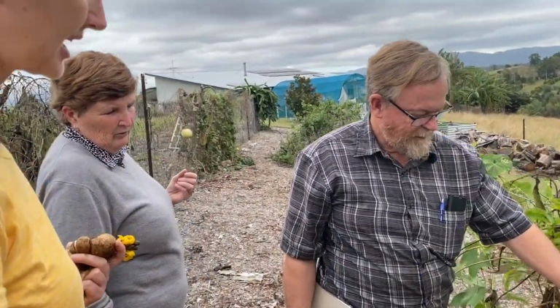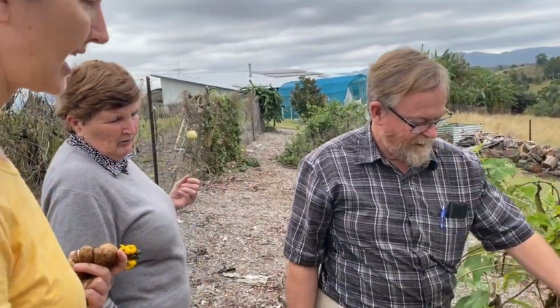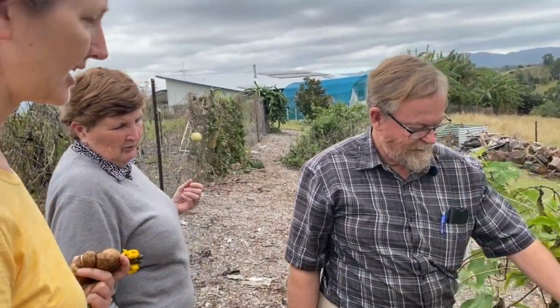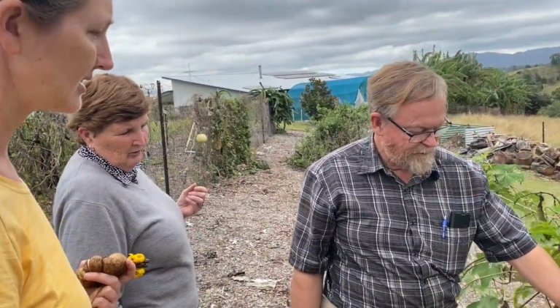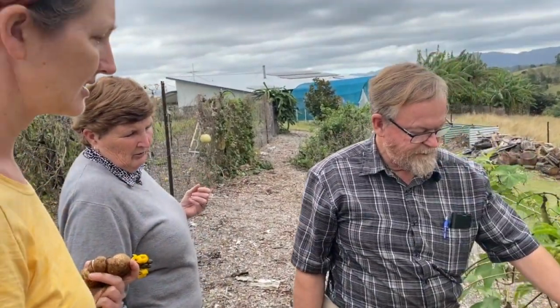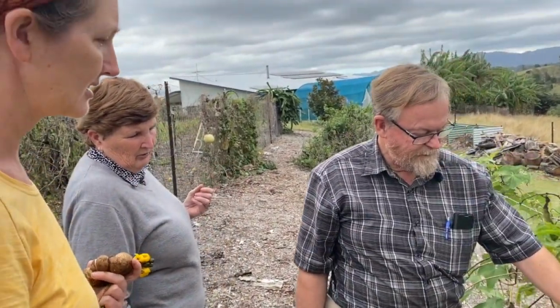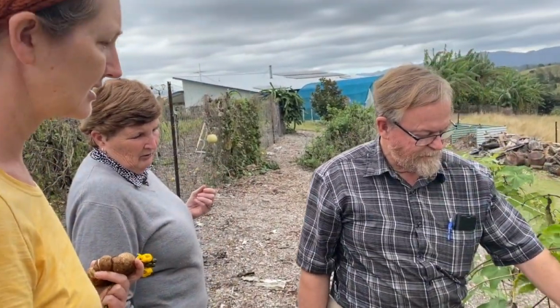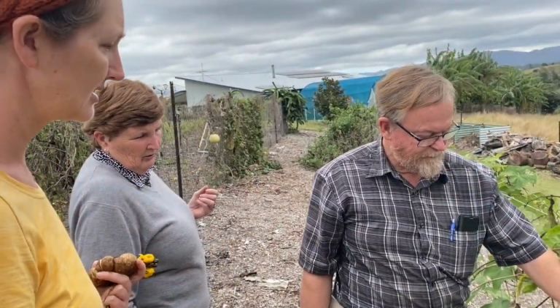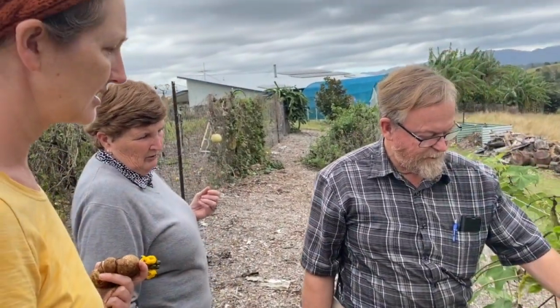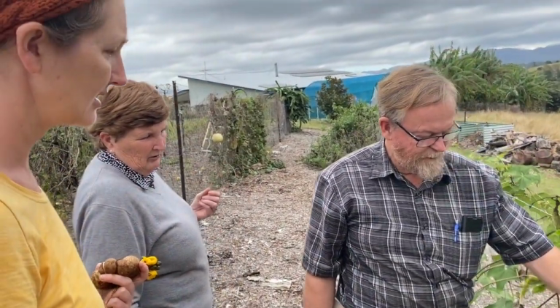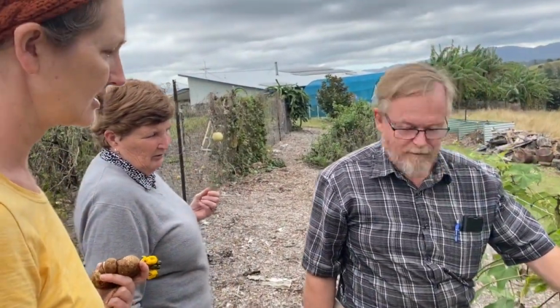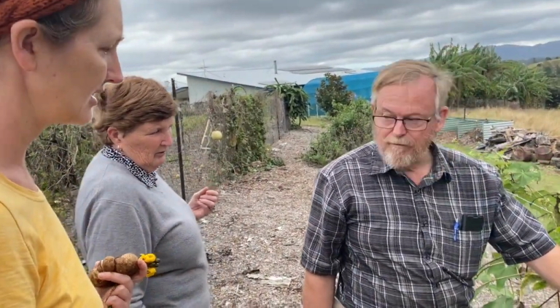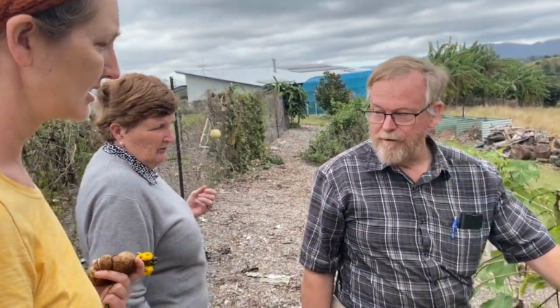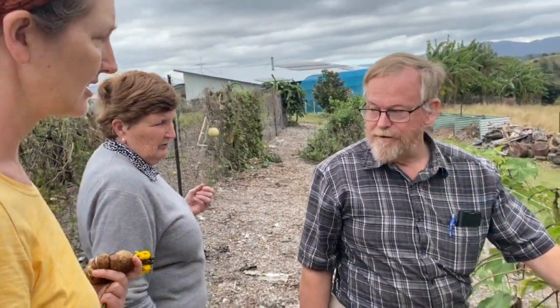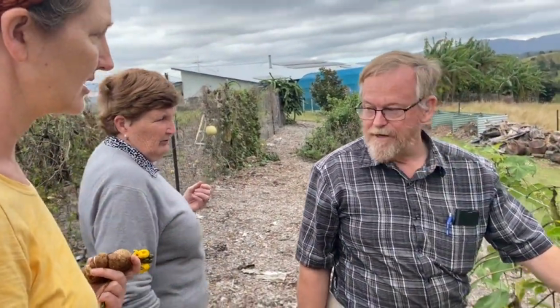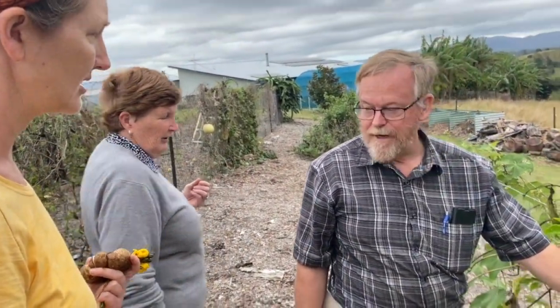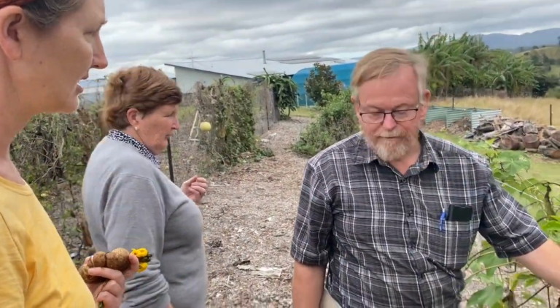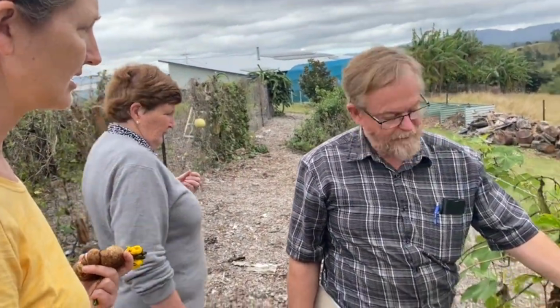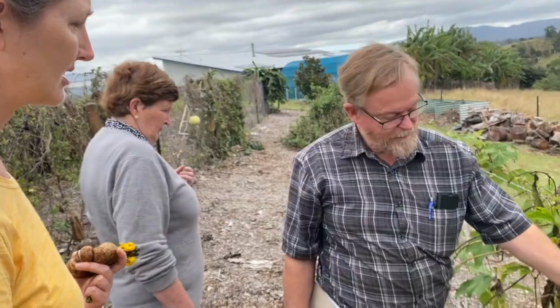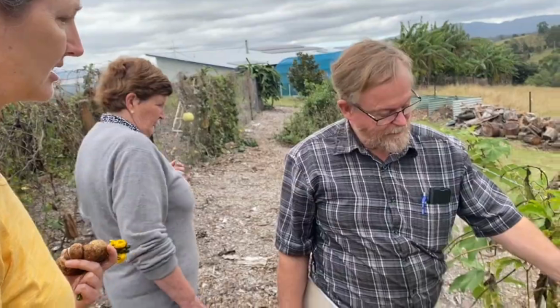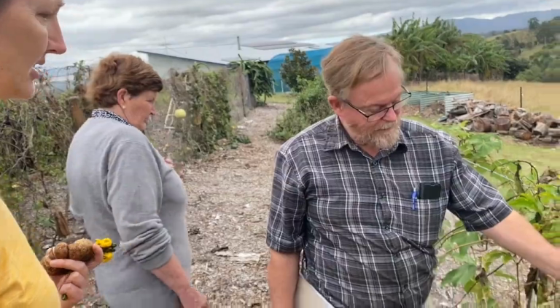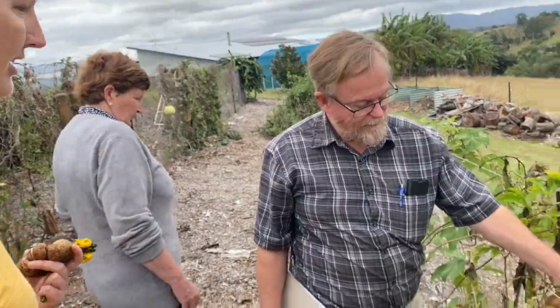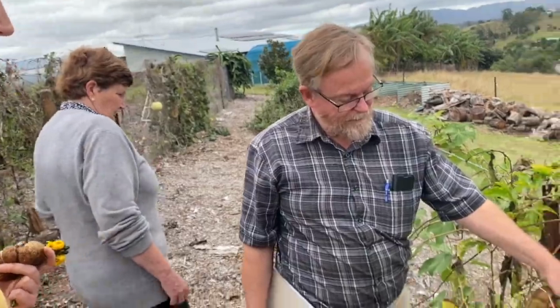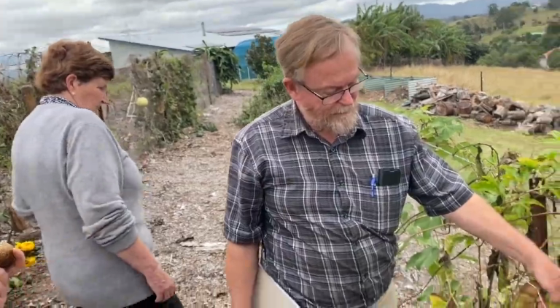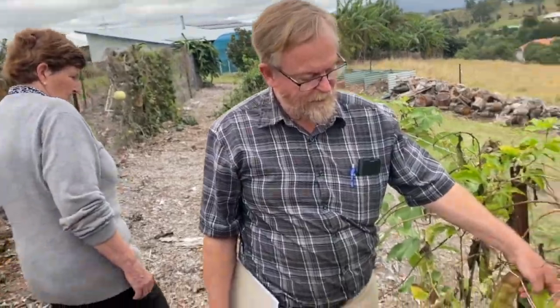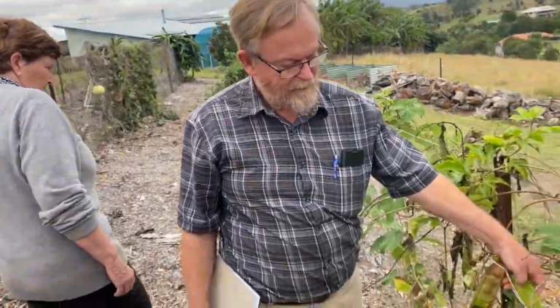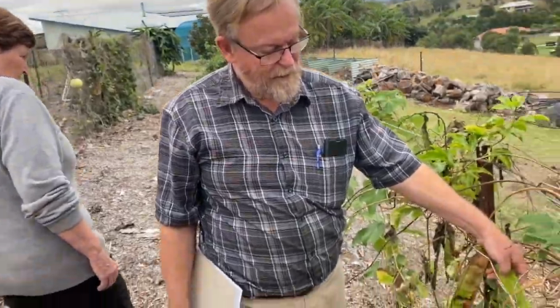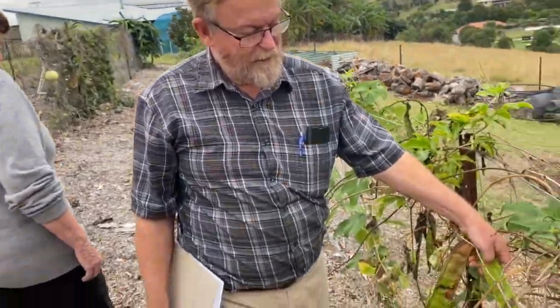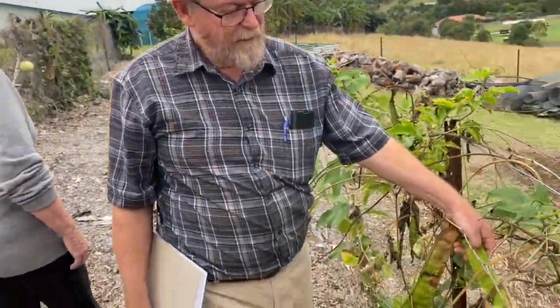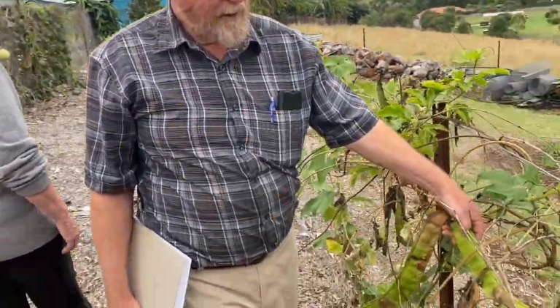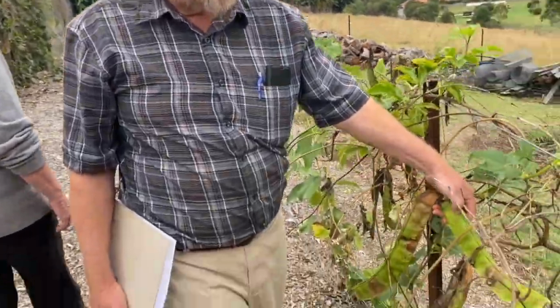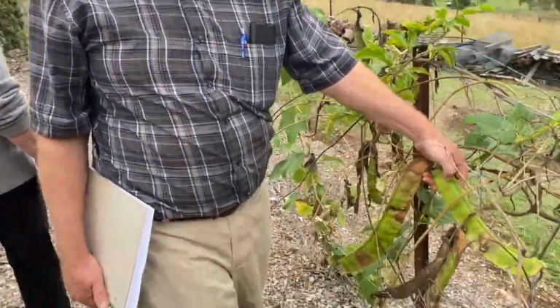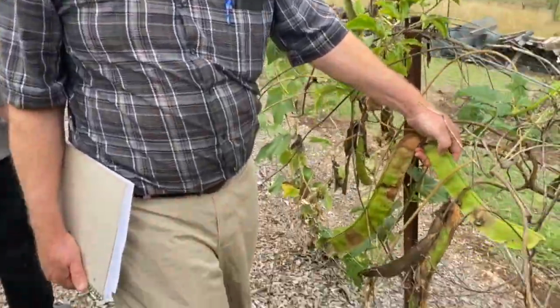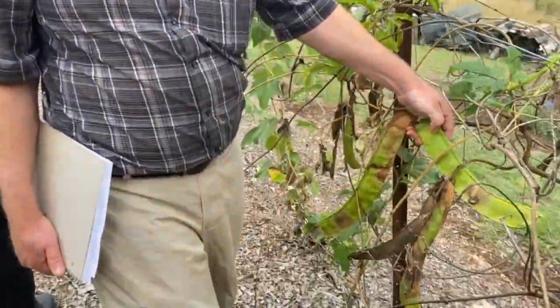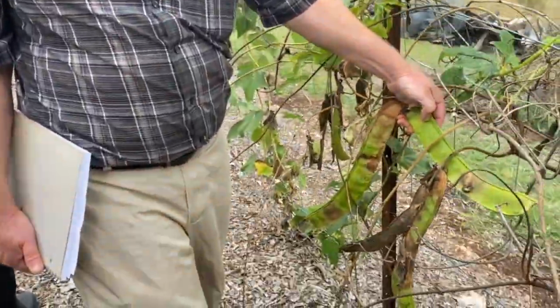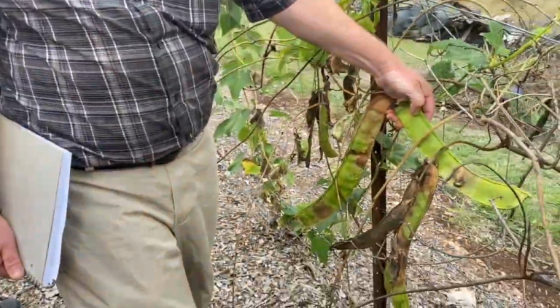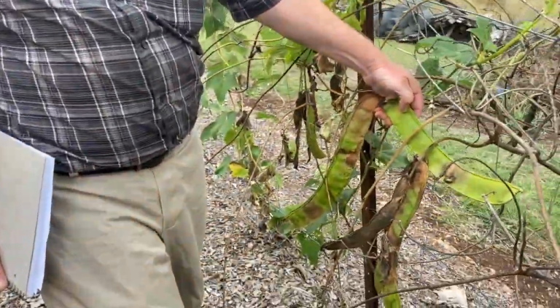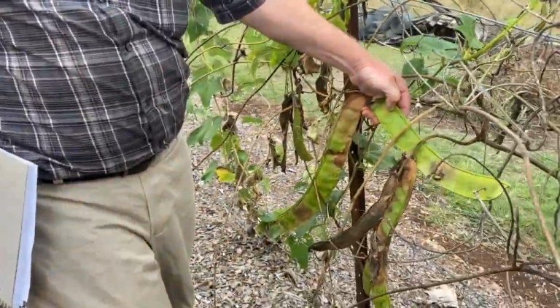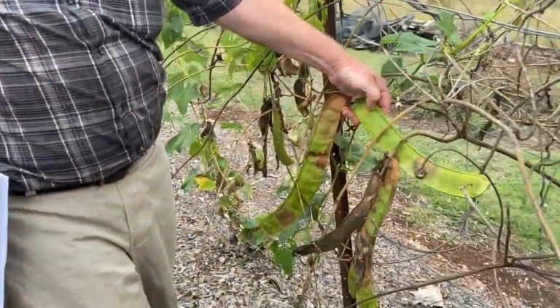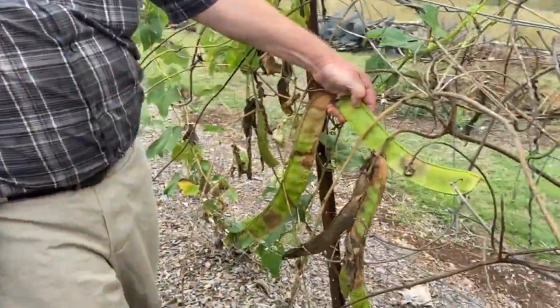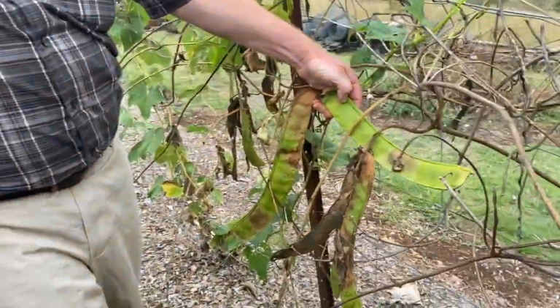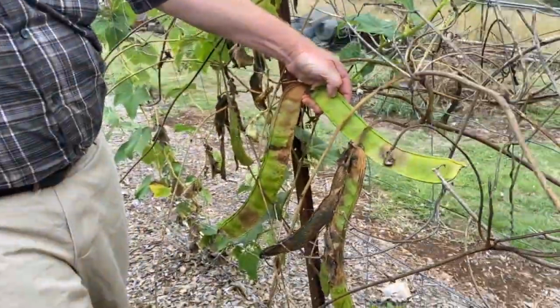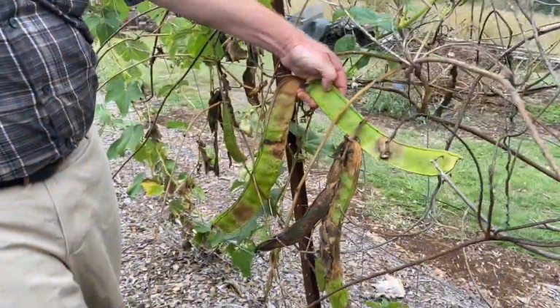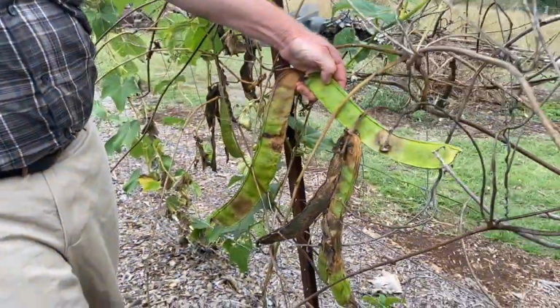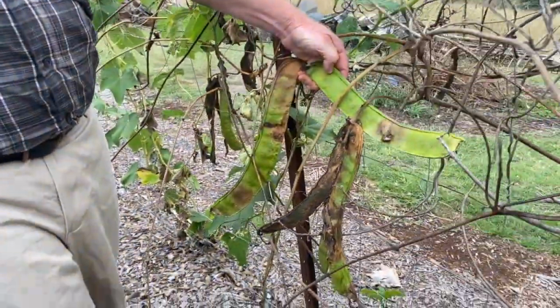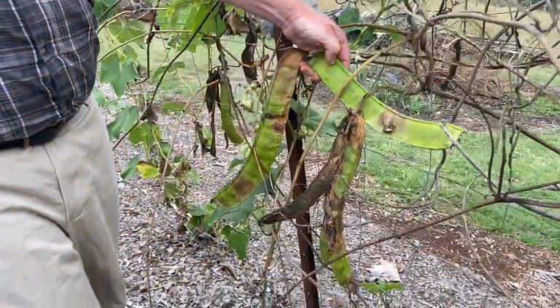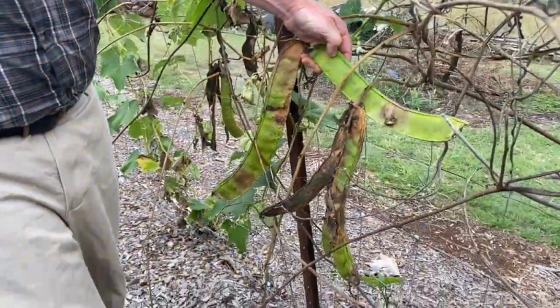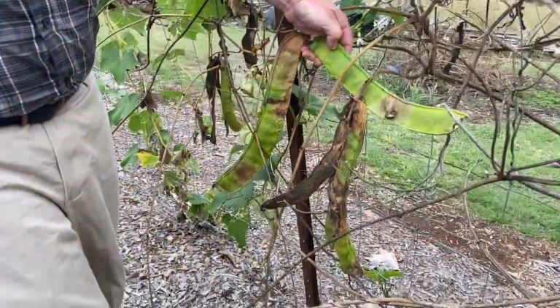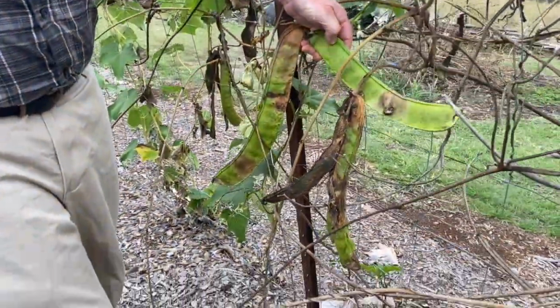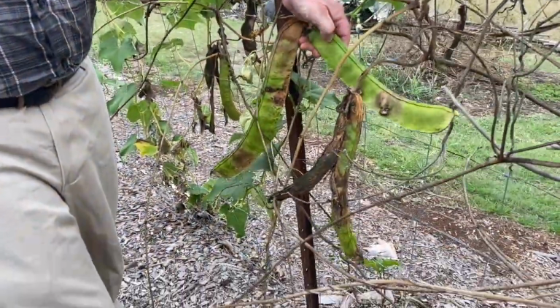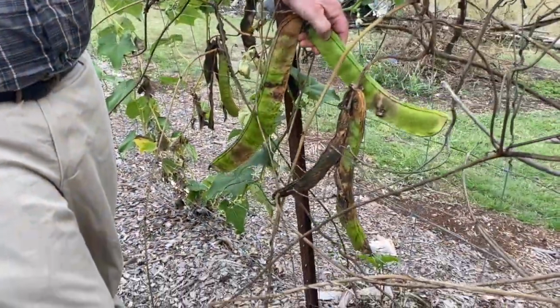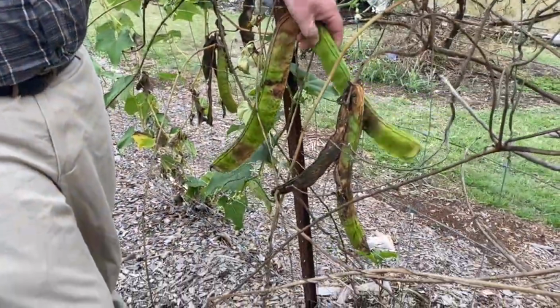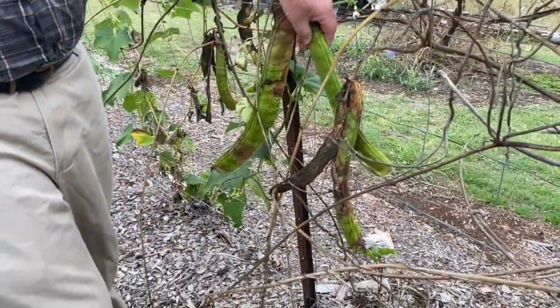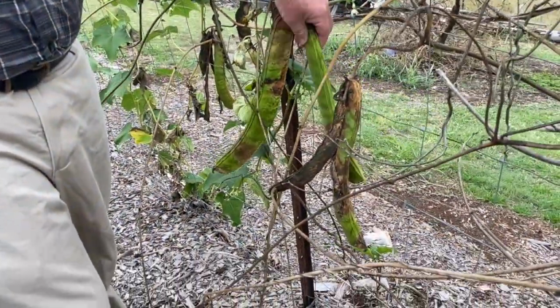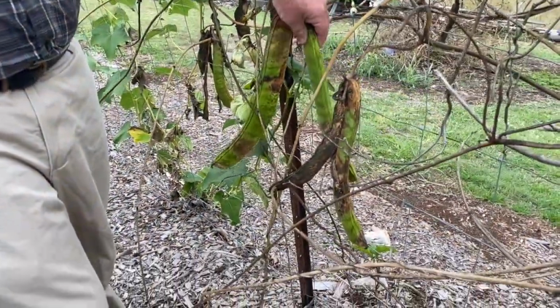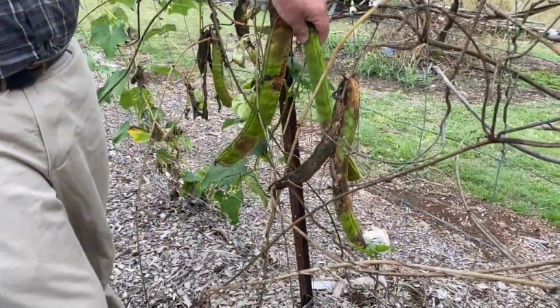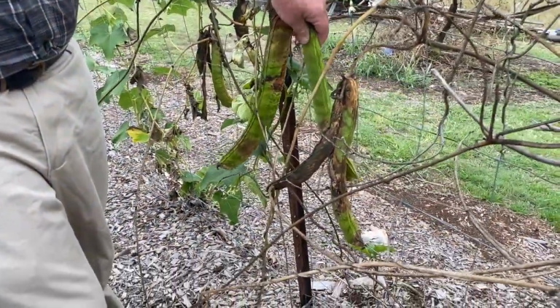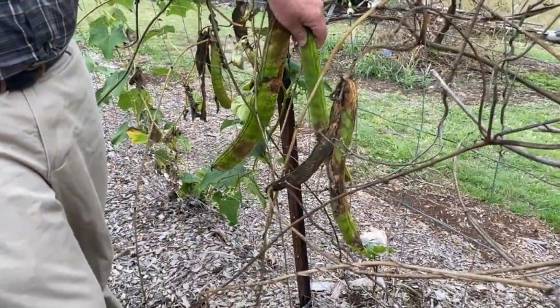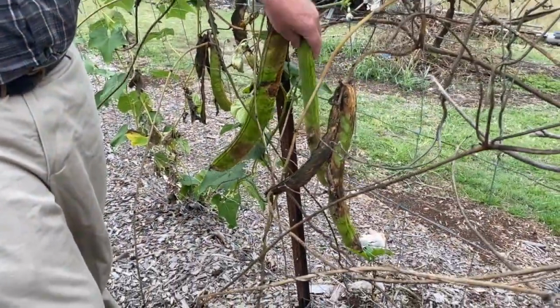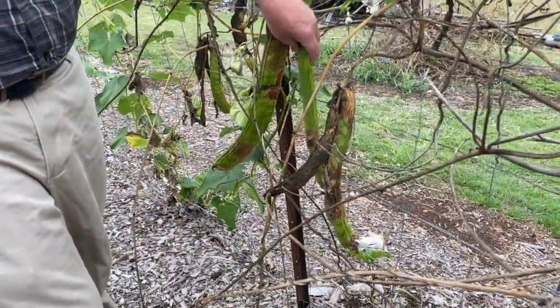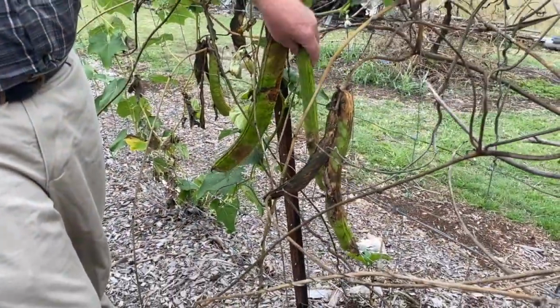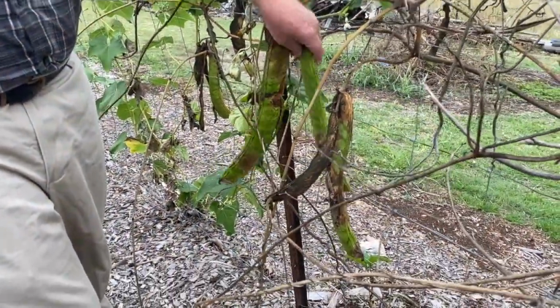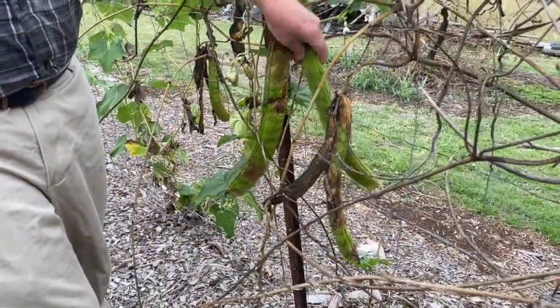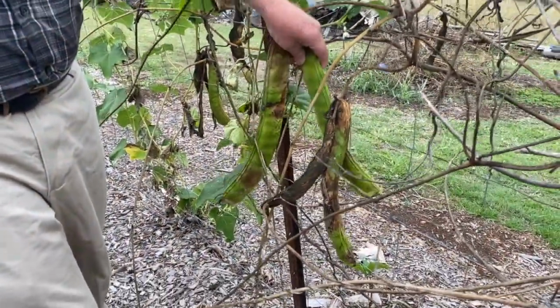There is a variety called a jack bean. They will grow much bigger than that — widely used through Asia.